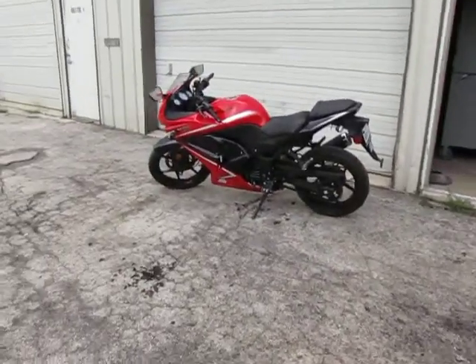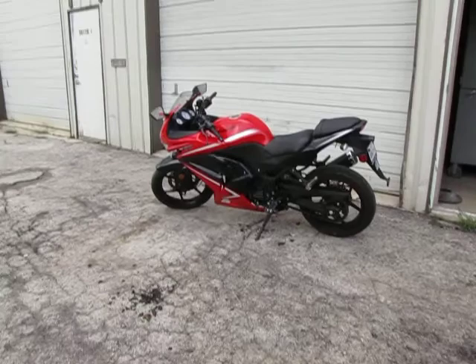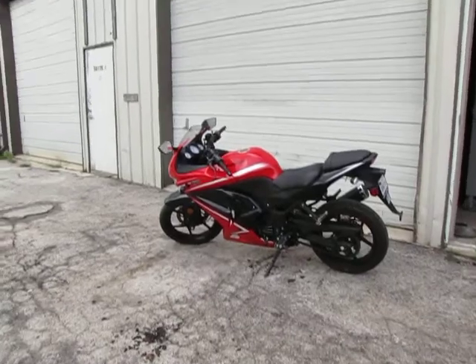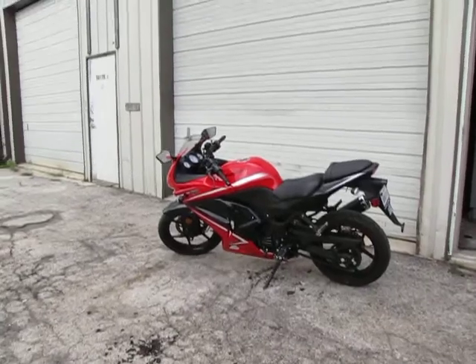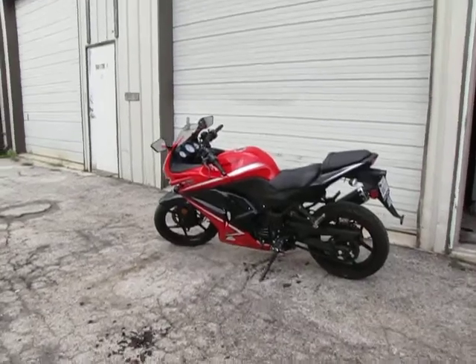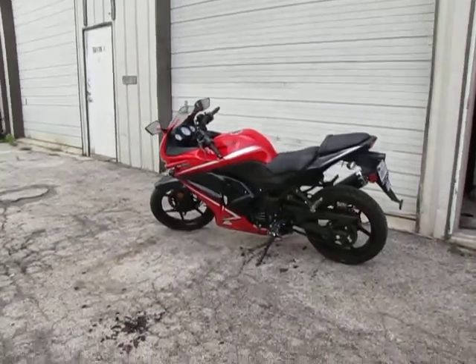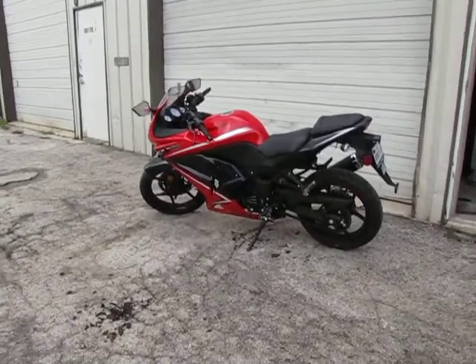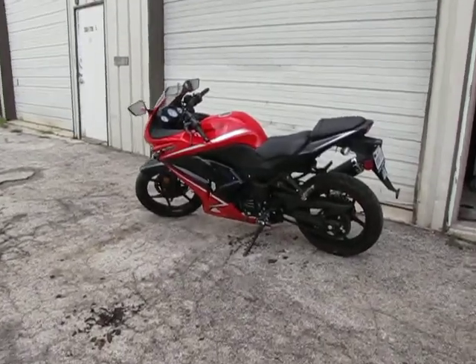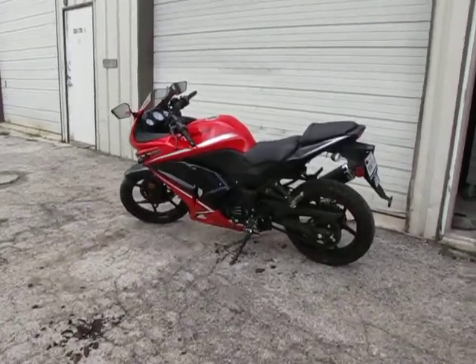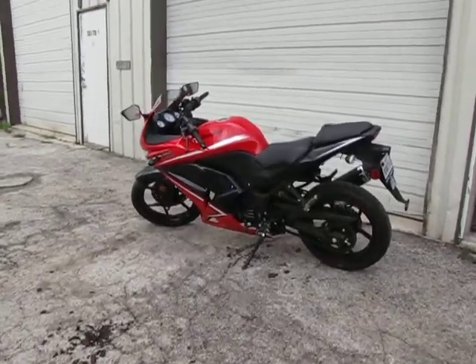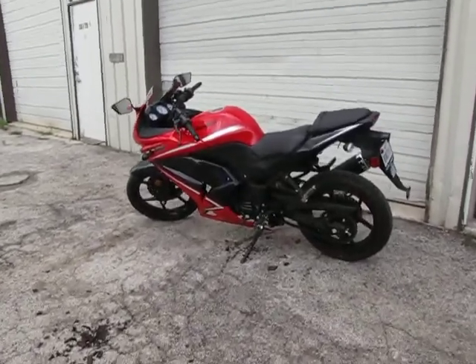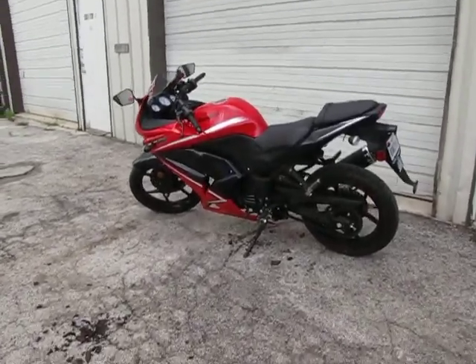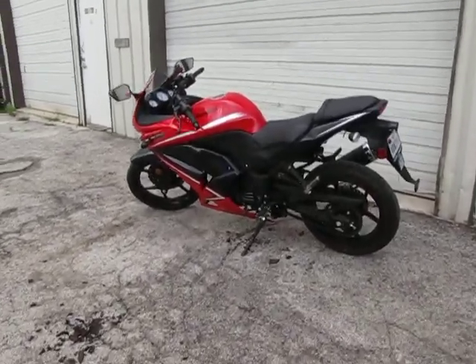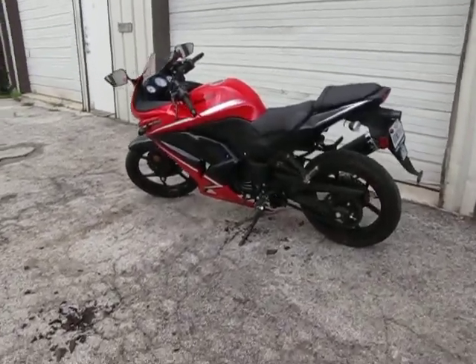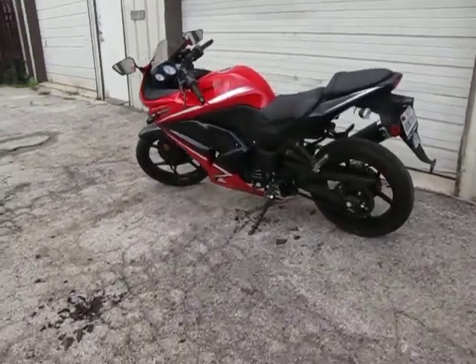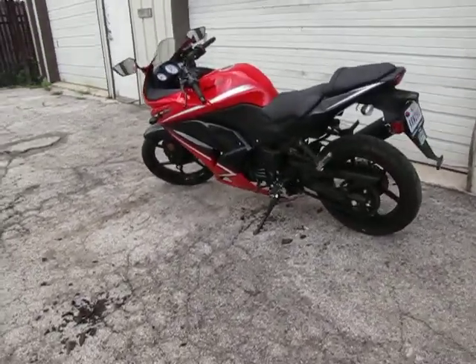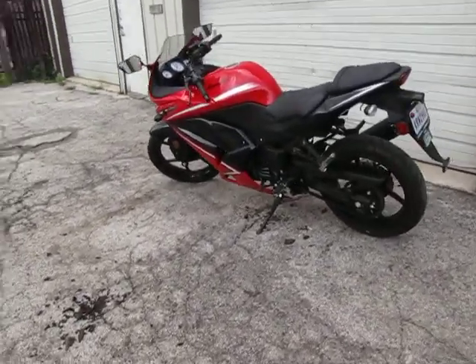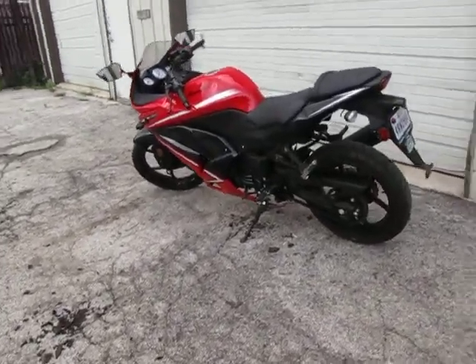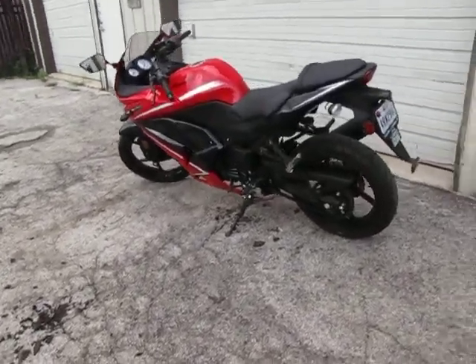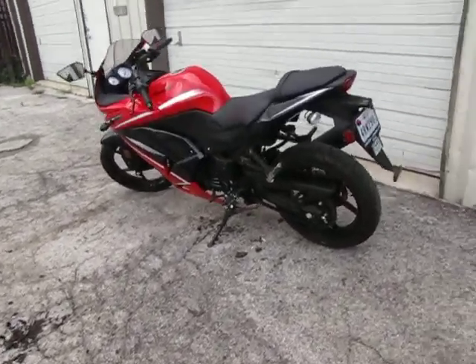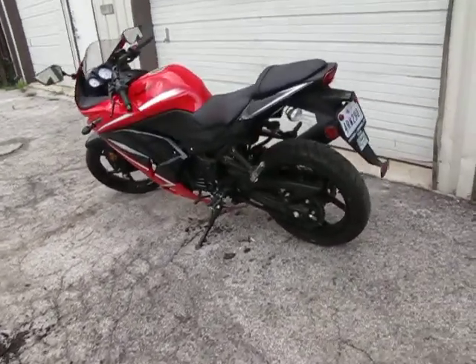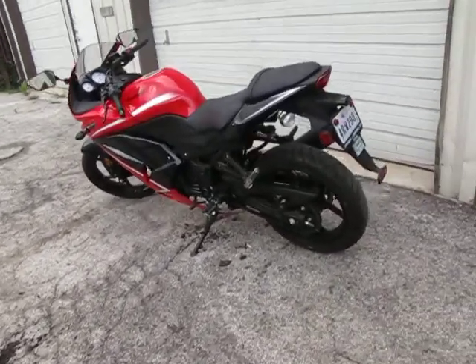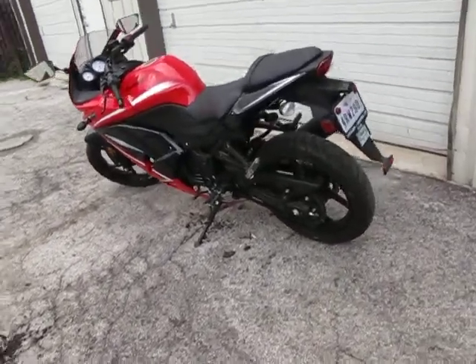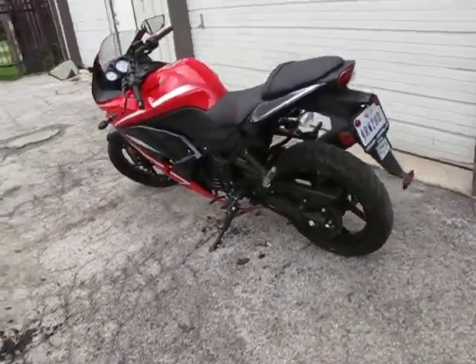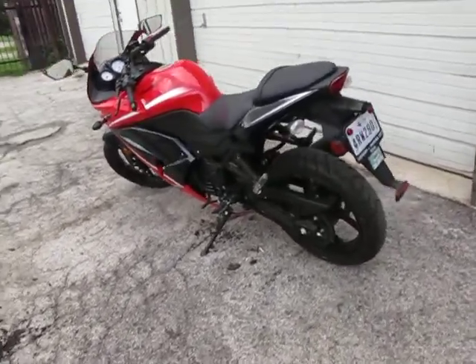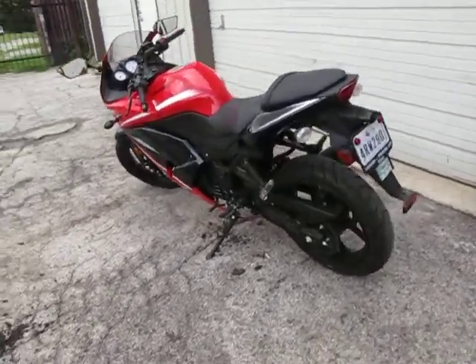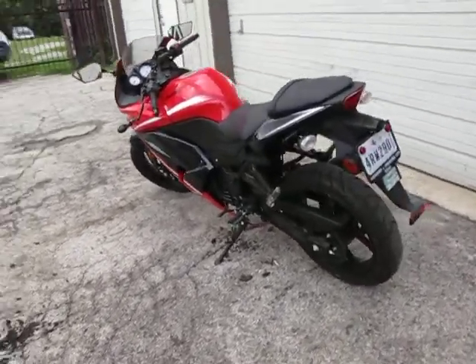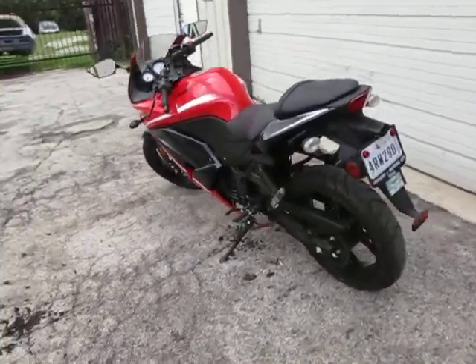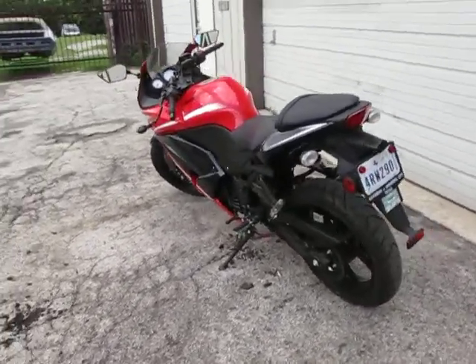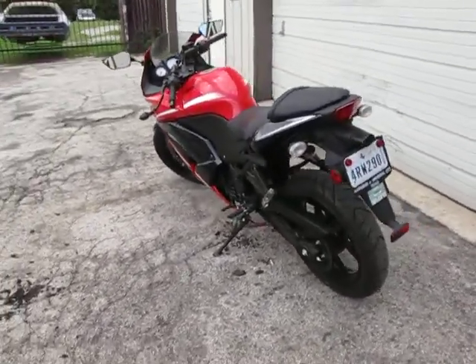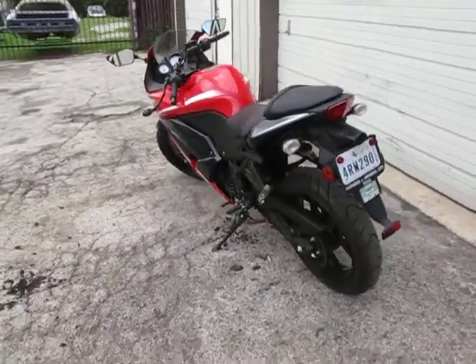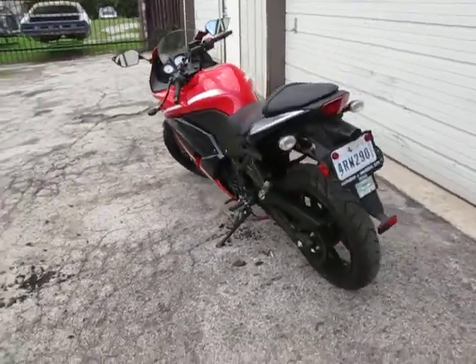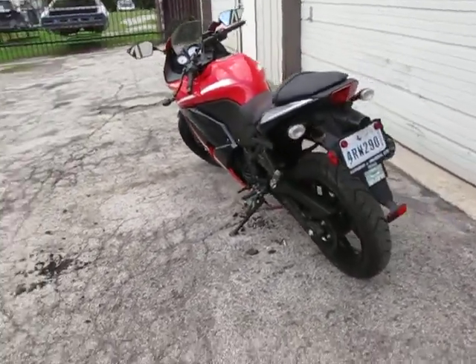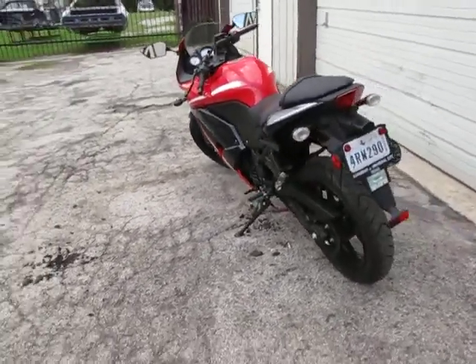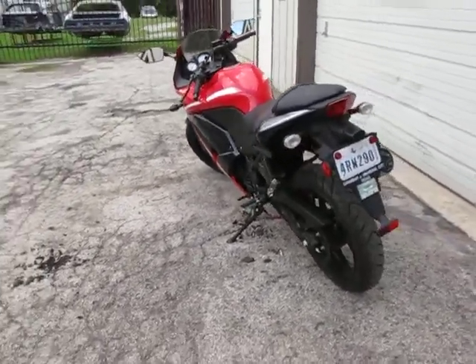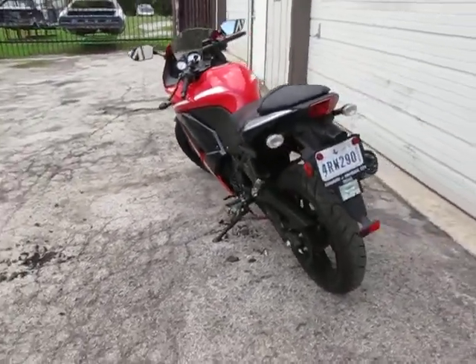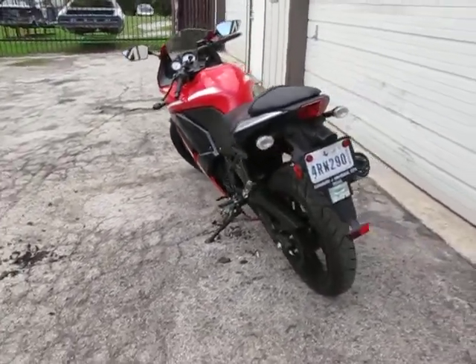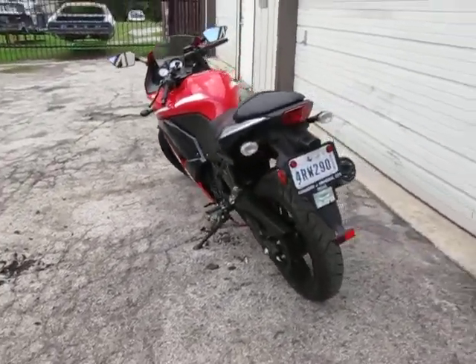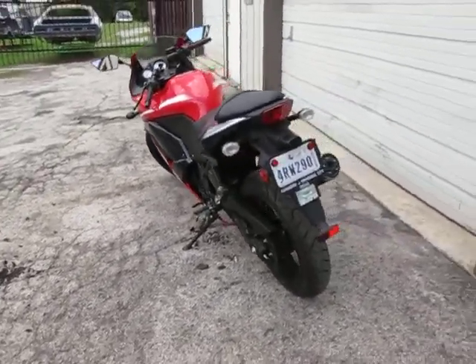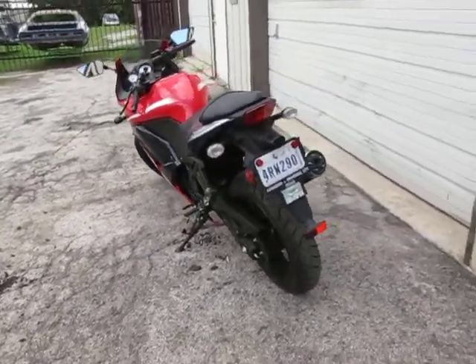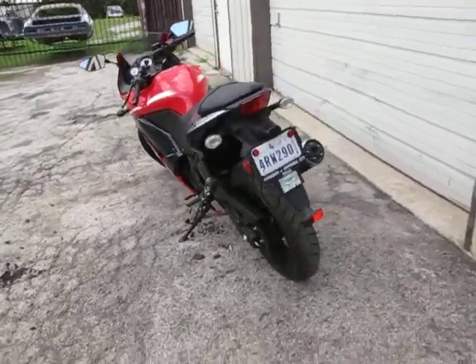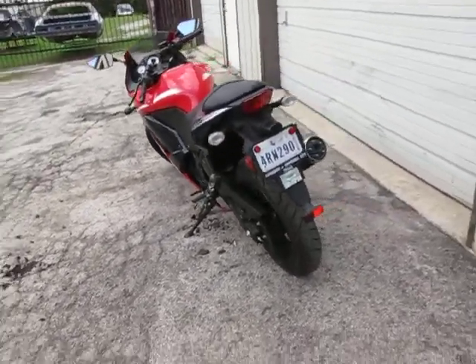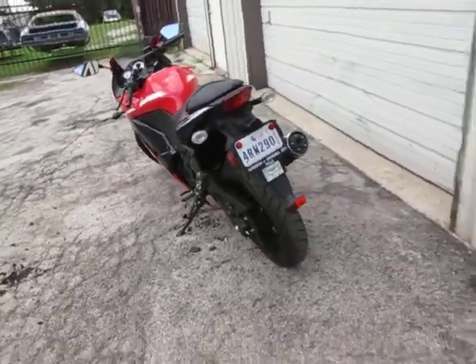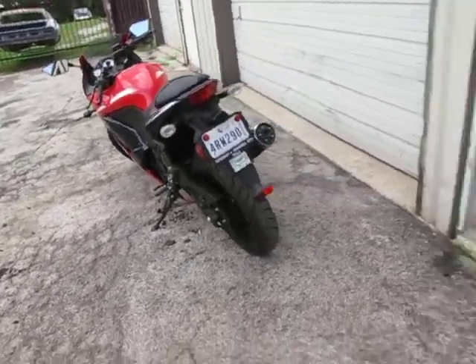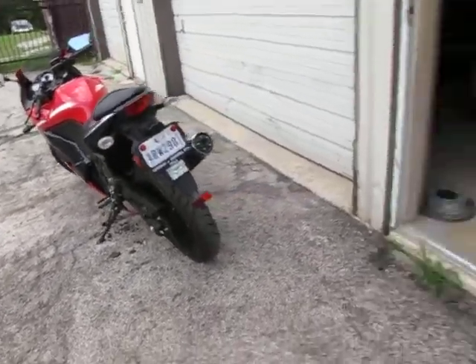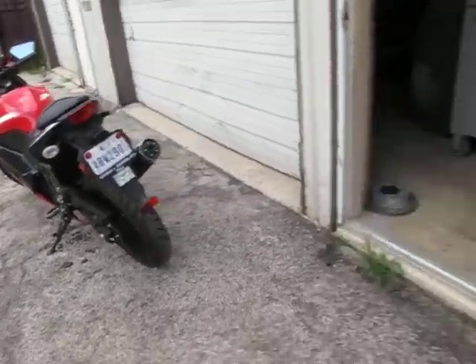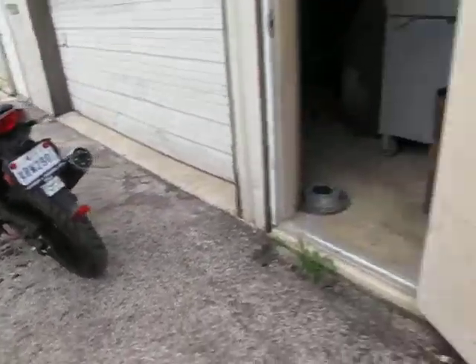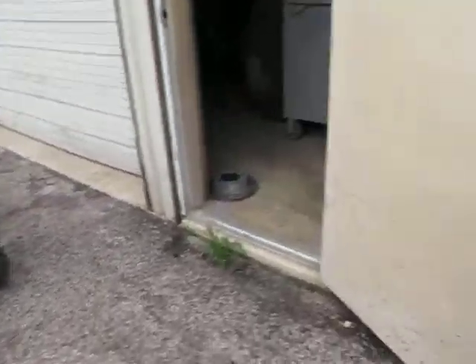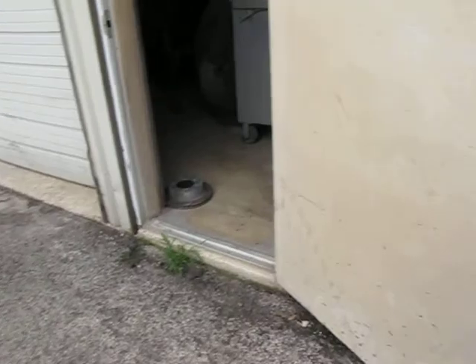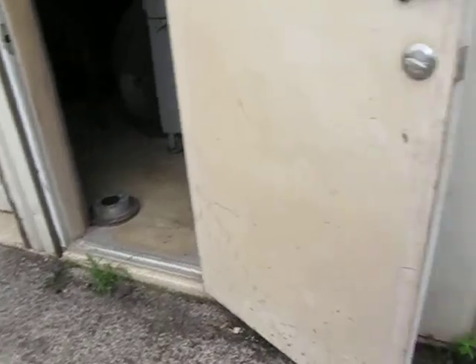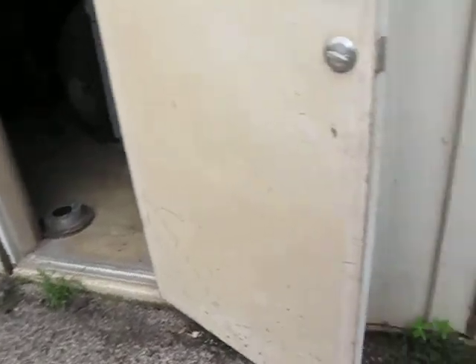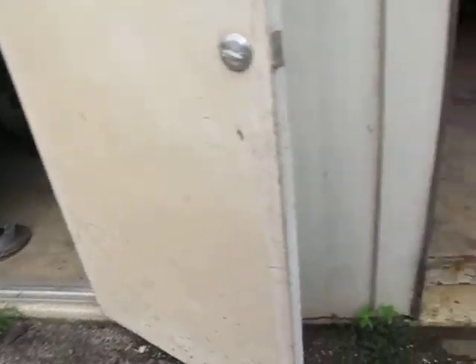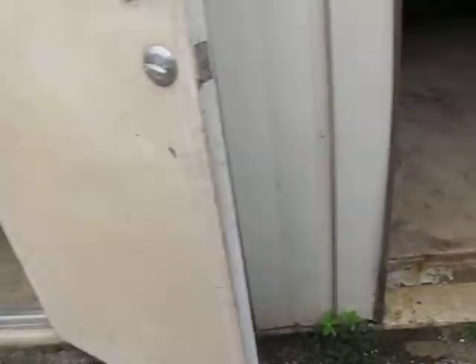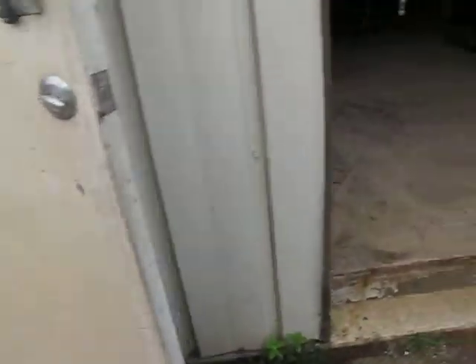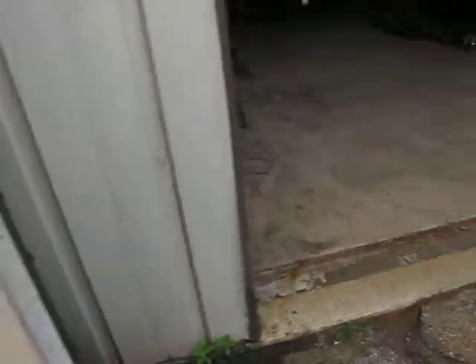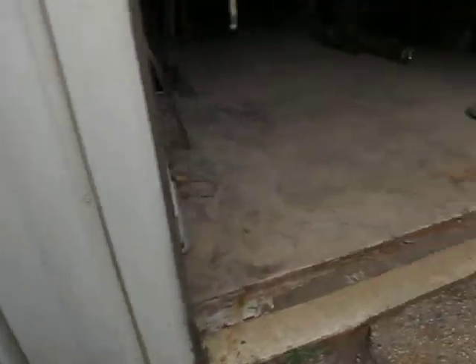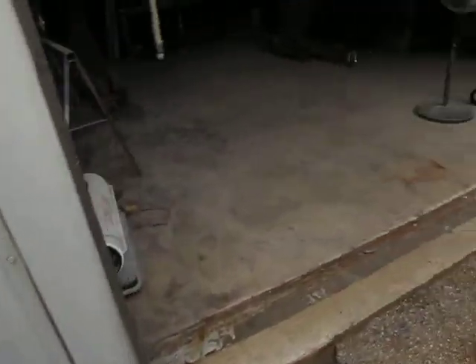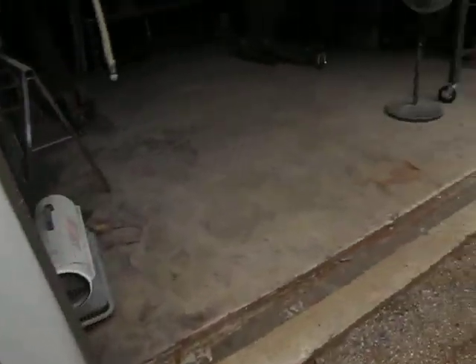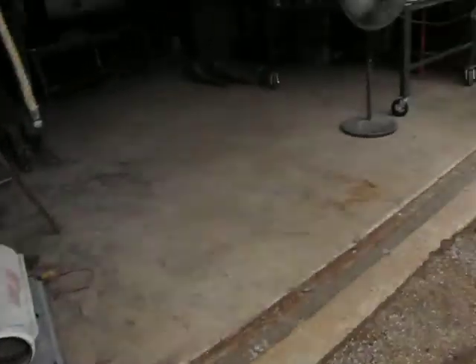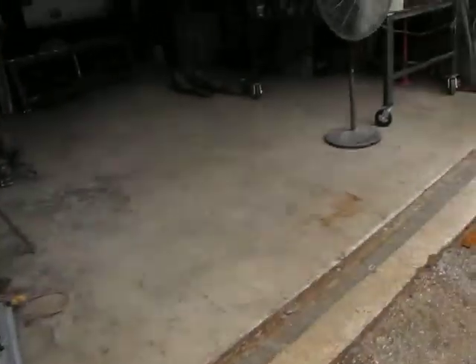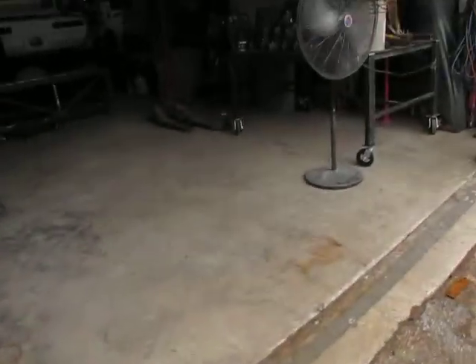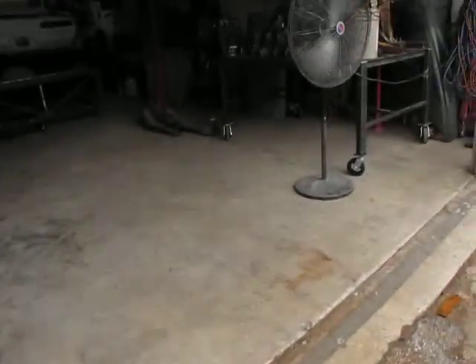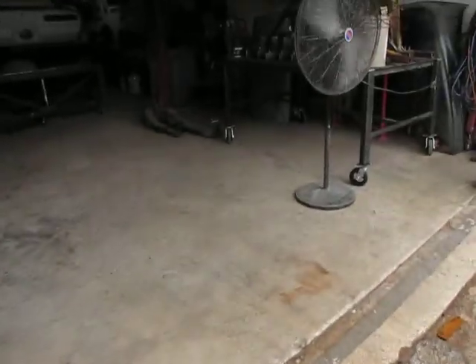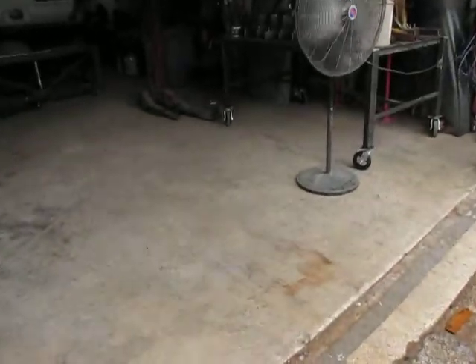There's my little Ninja 250. I rode the ZX-14 yesterday — time for the little one.